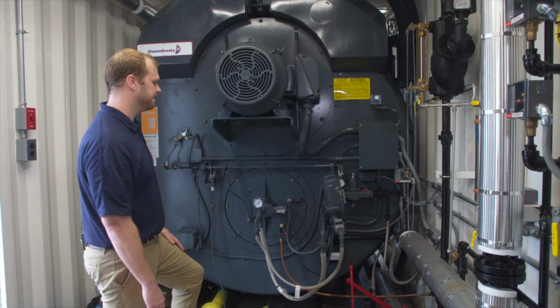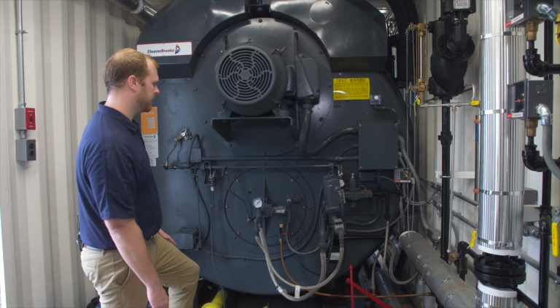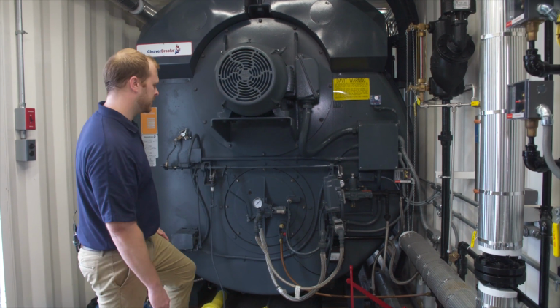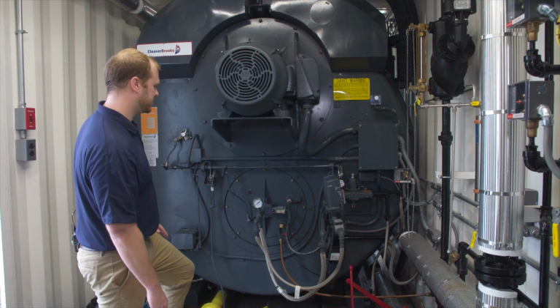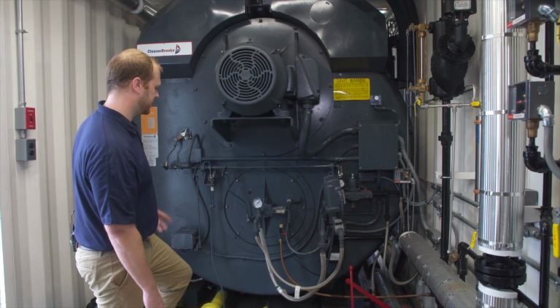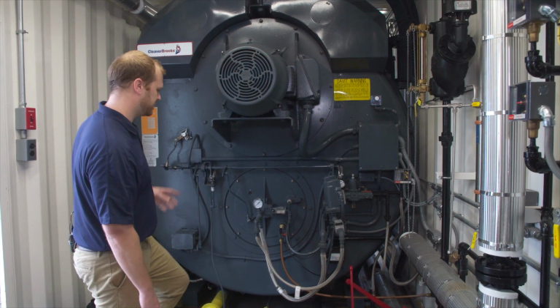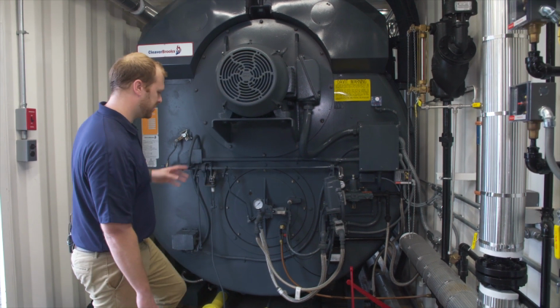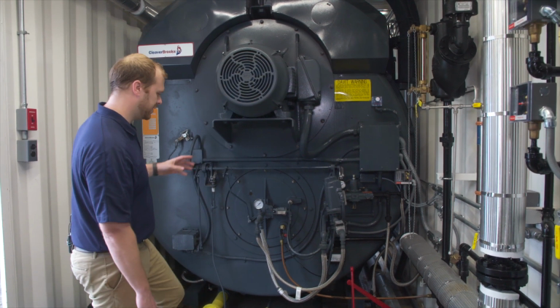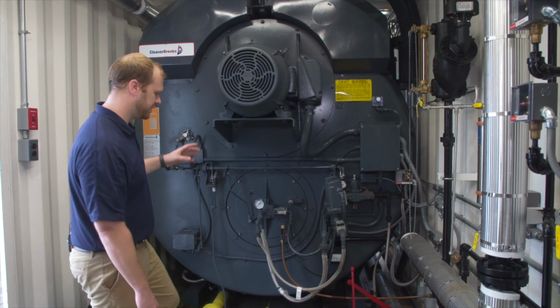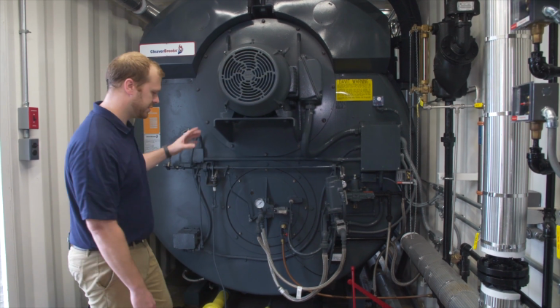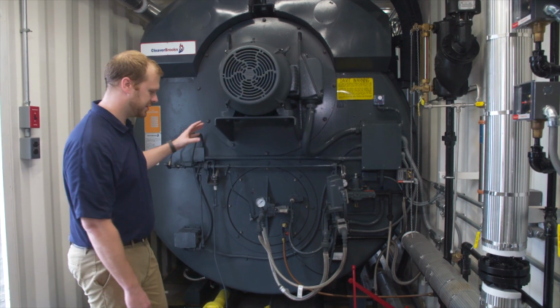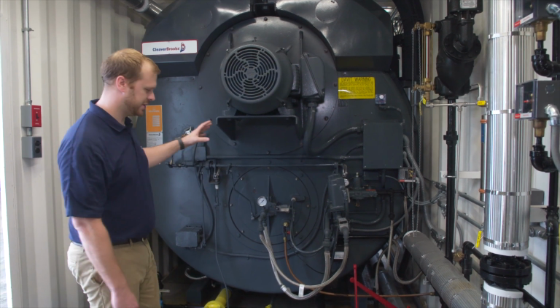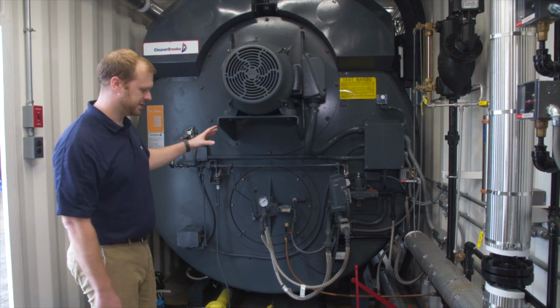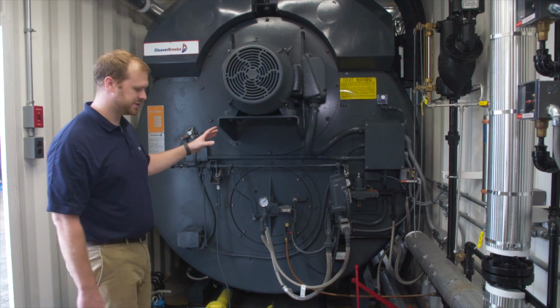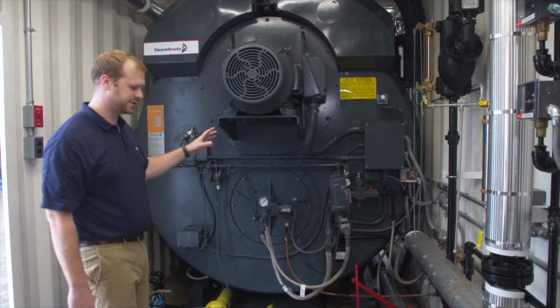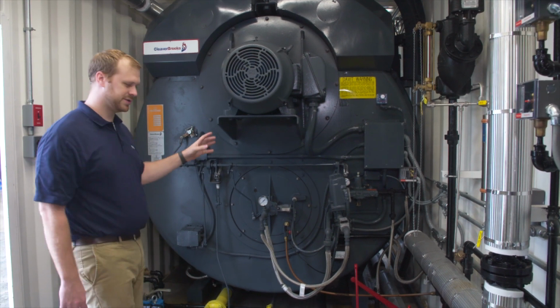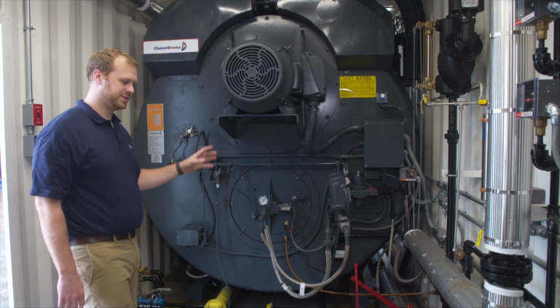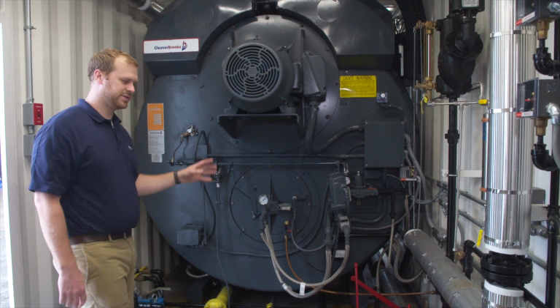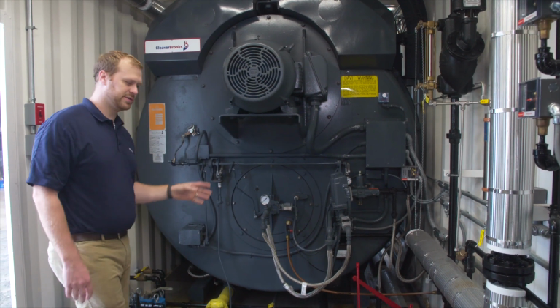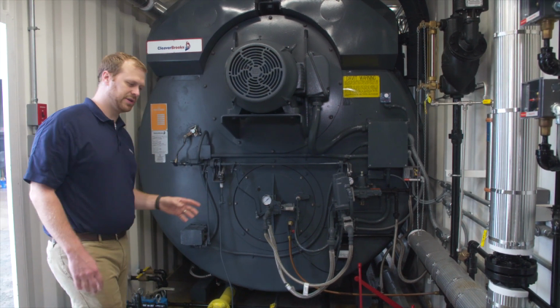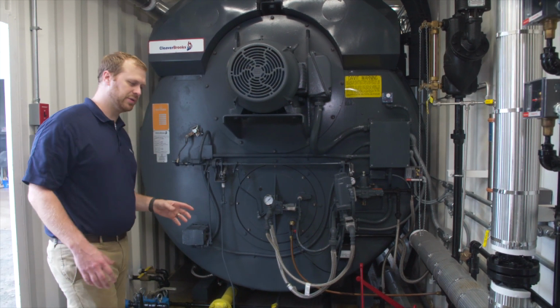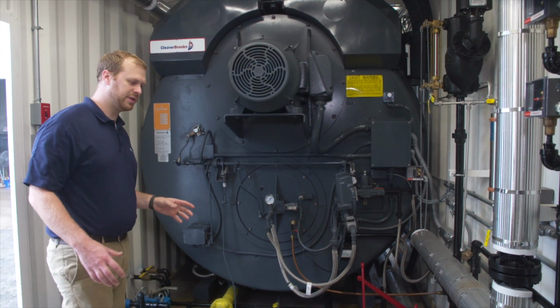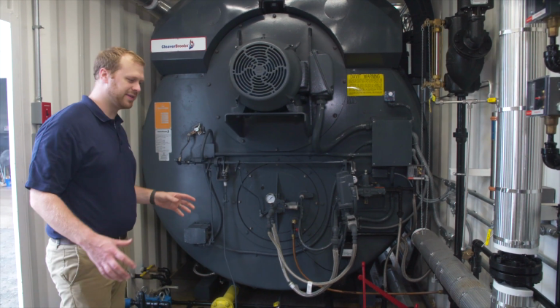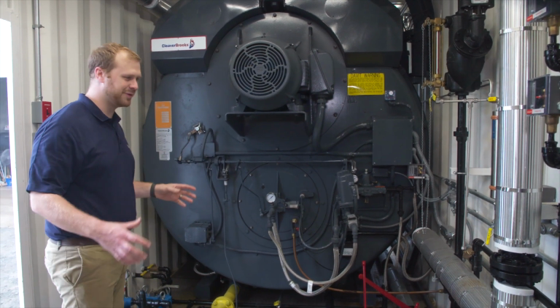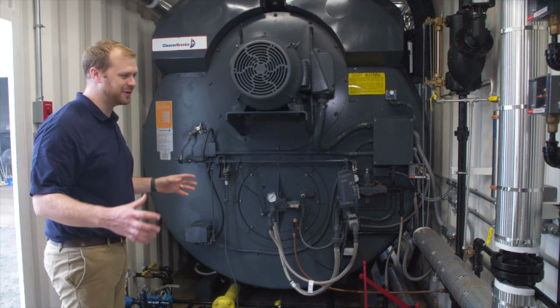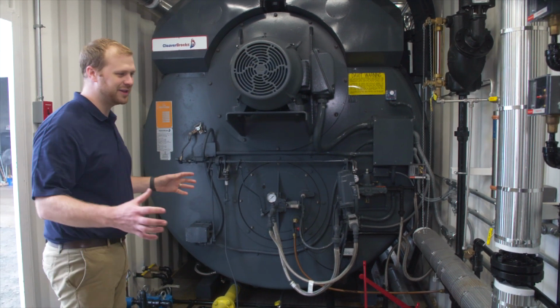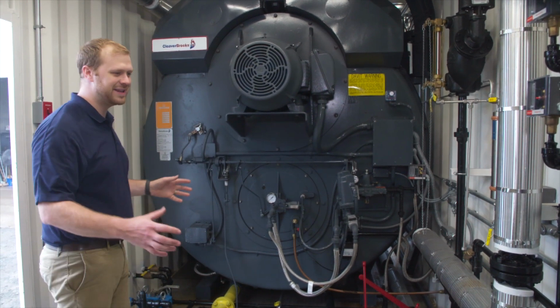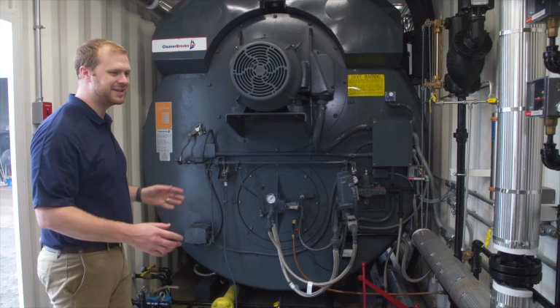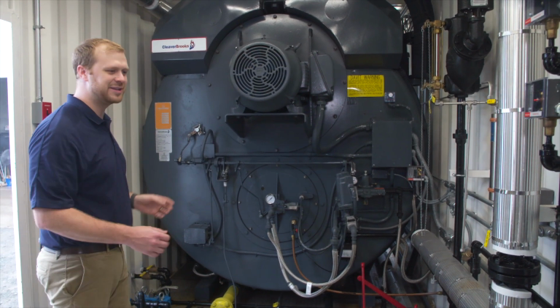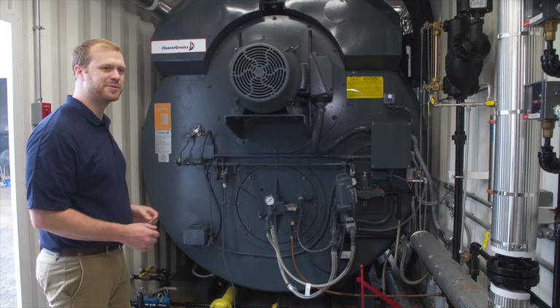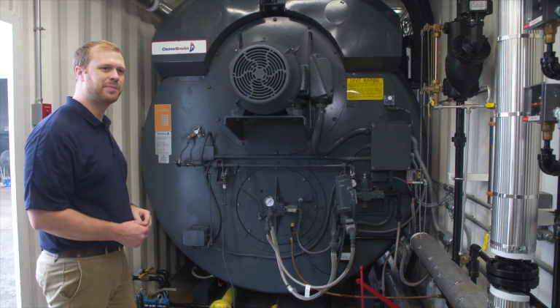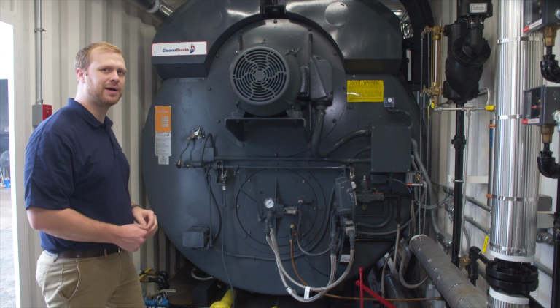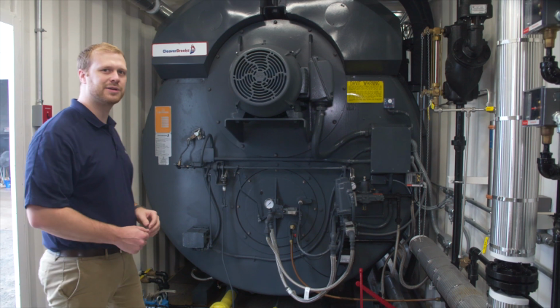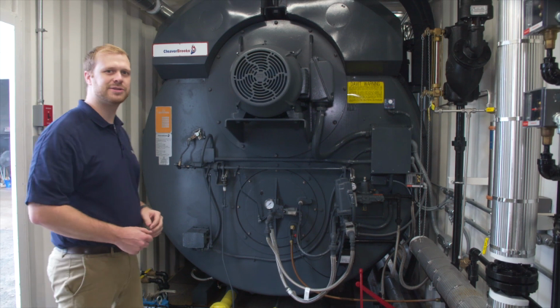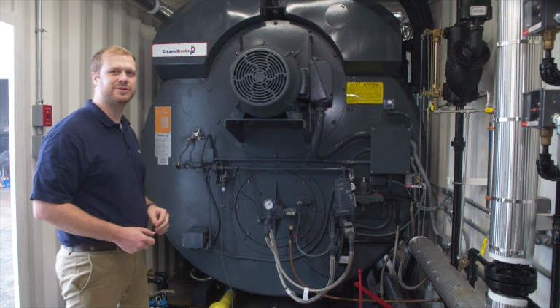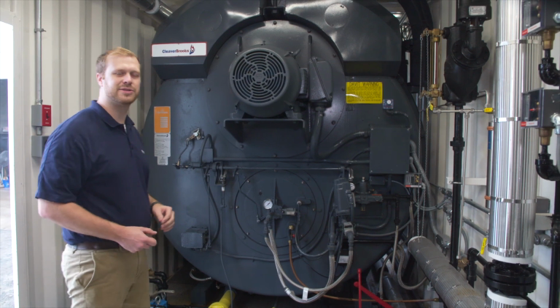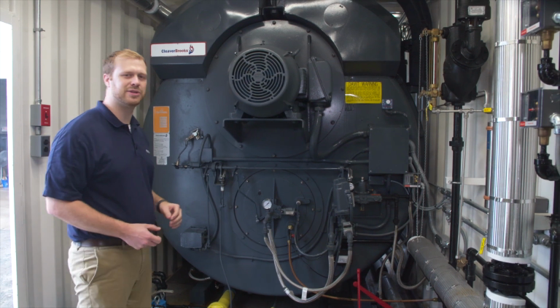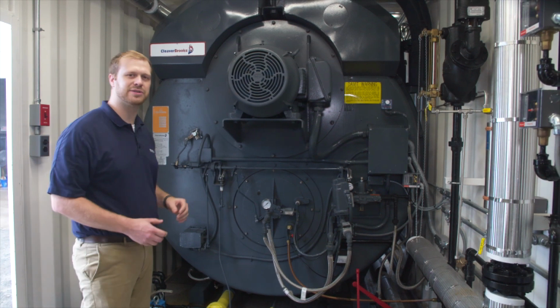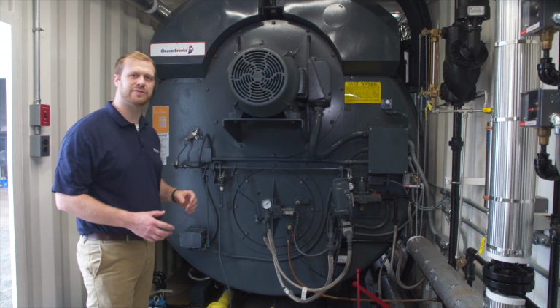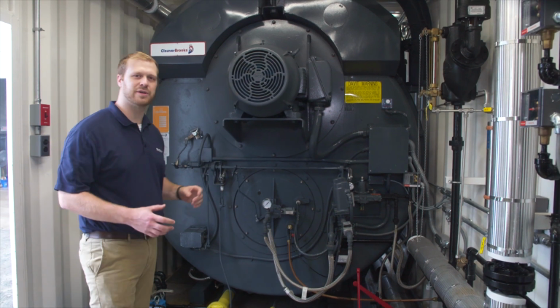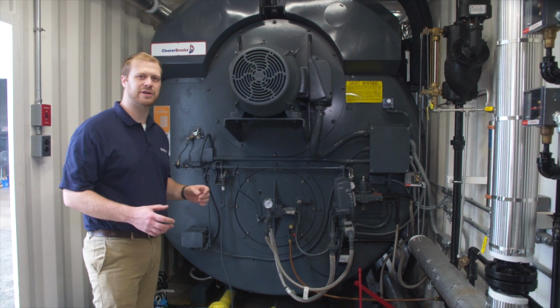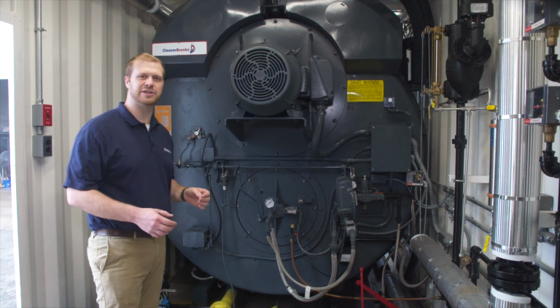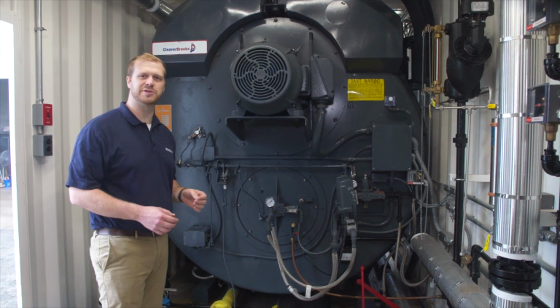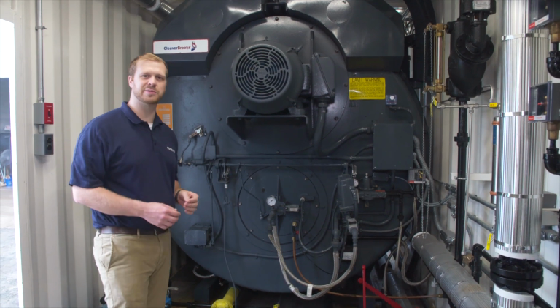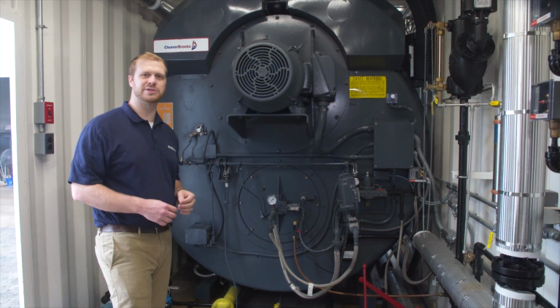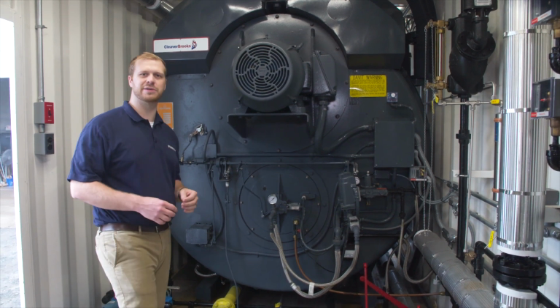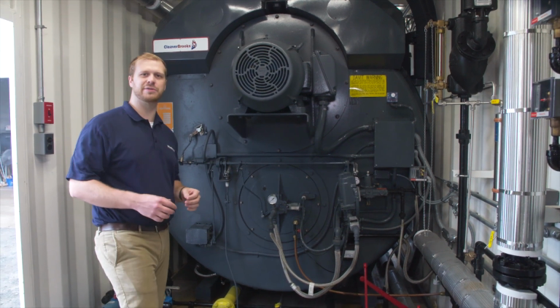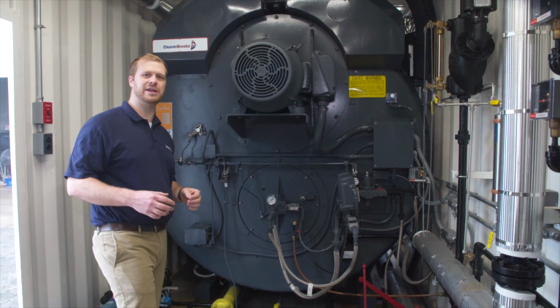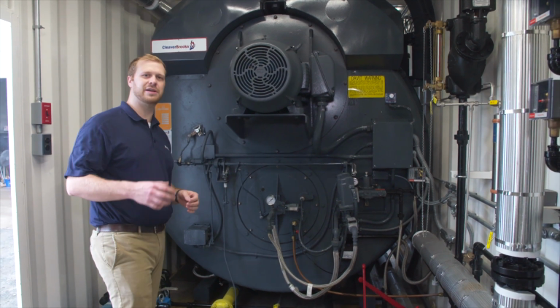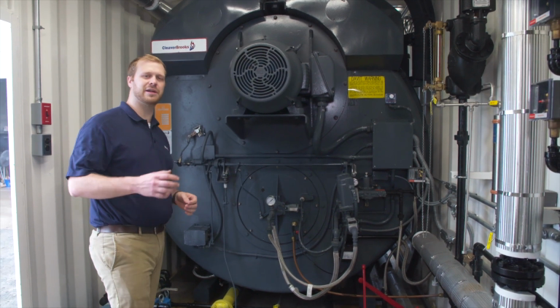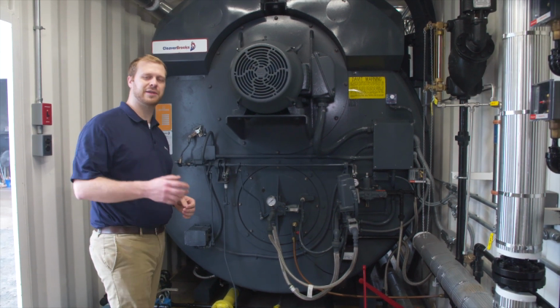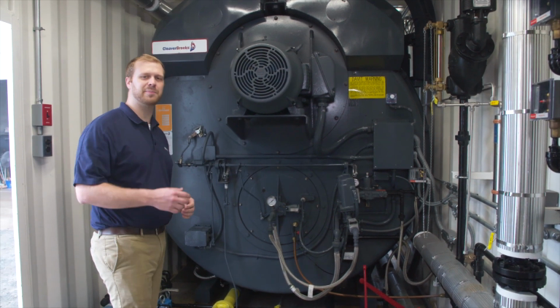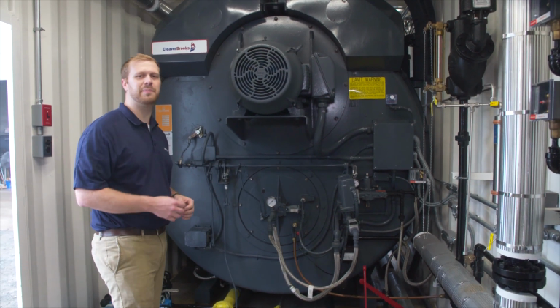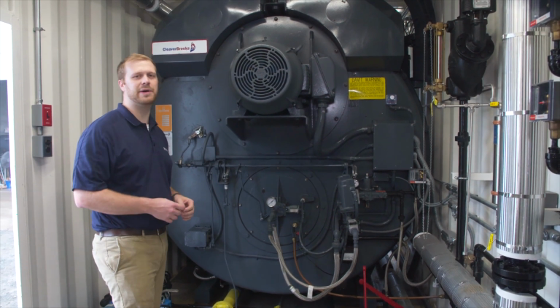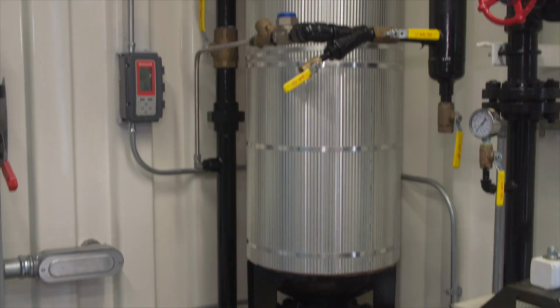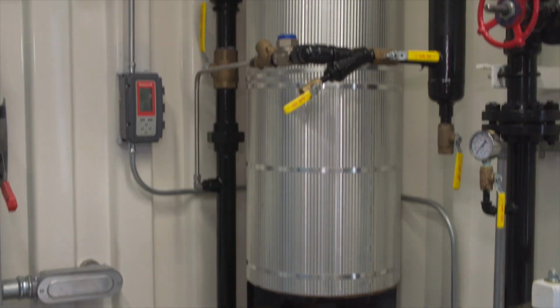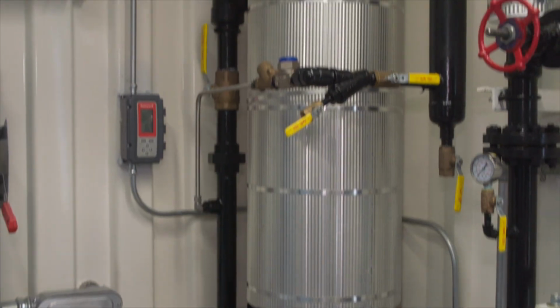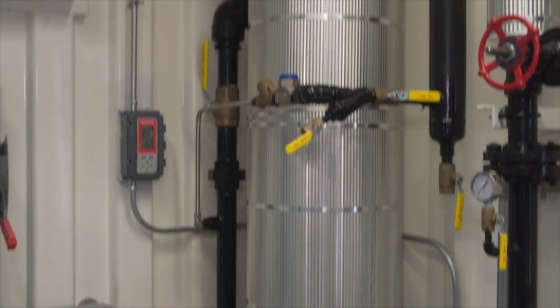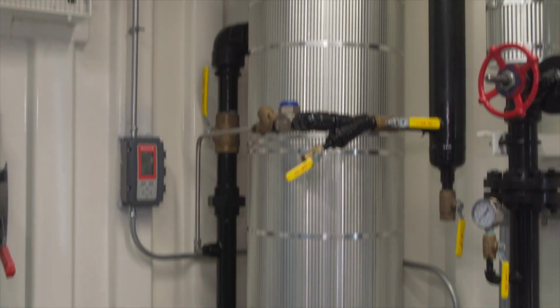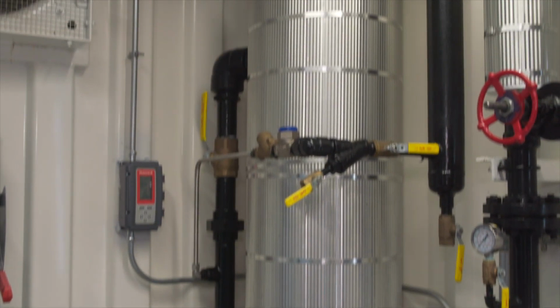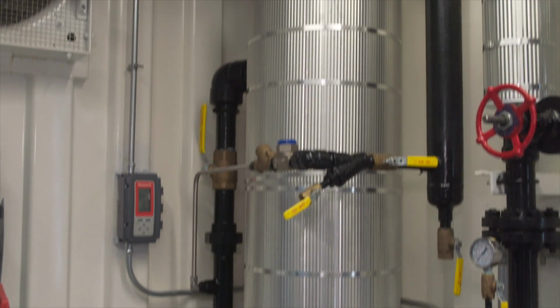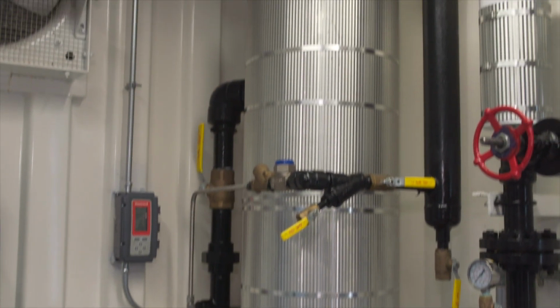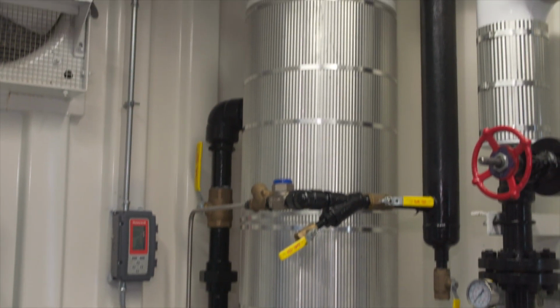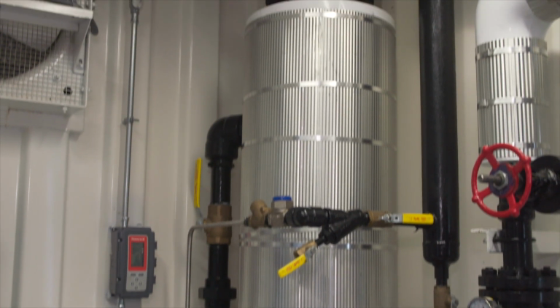This boiler is the only thing really in this box. This is for our customers that need nothing but just a boiler.